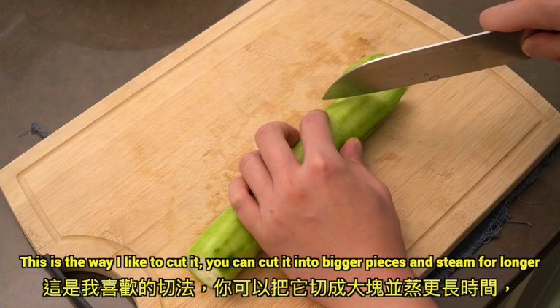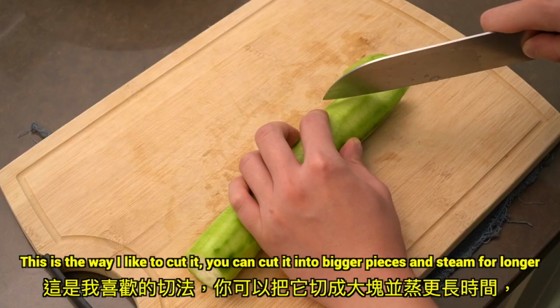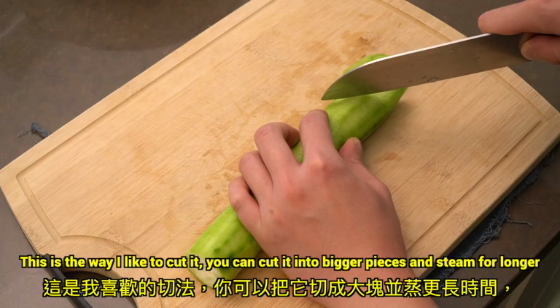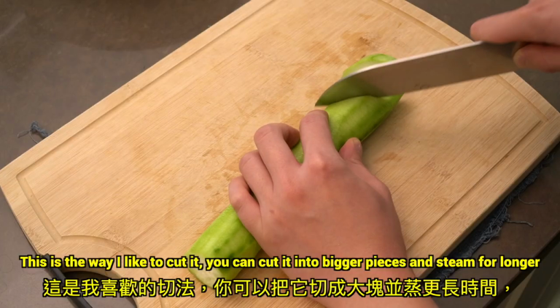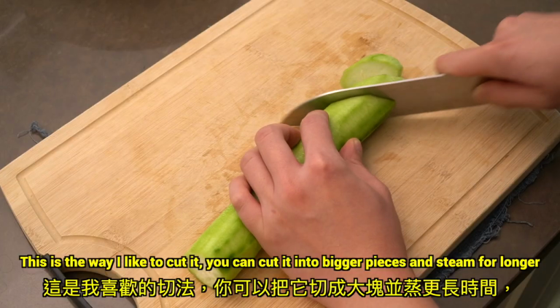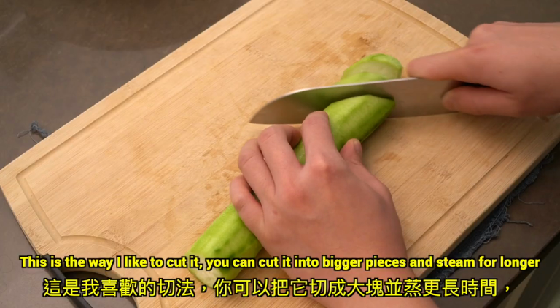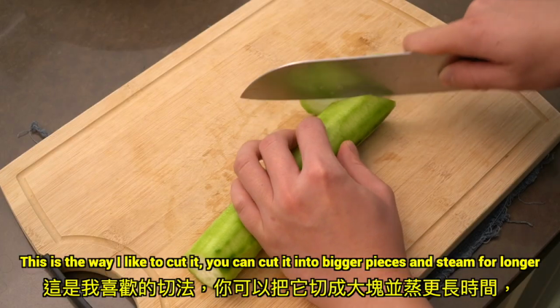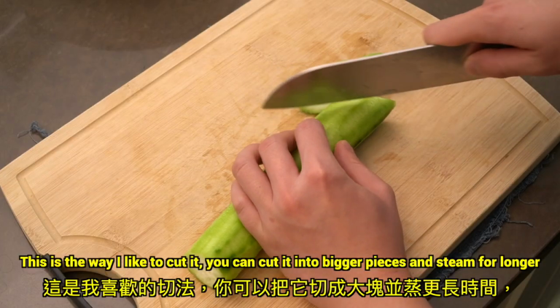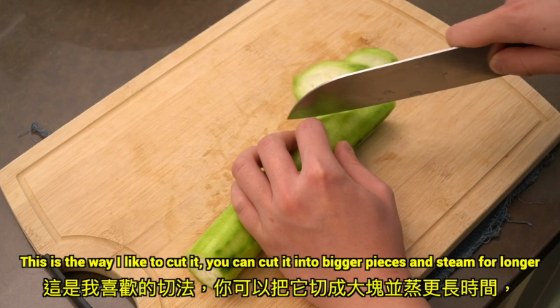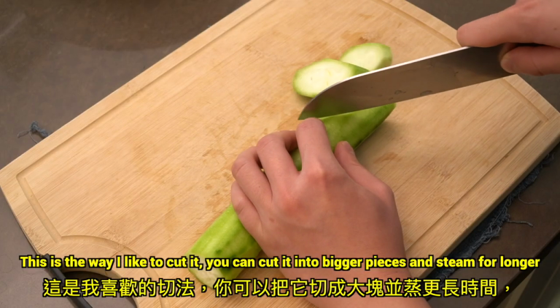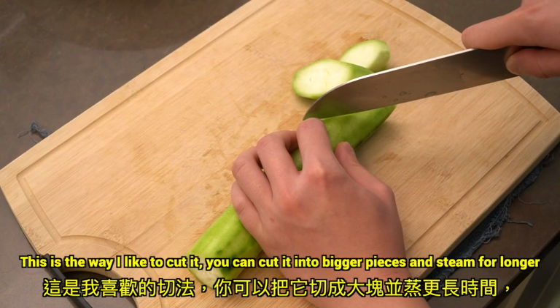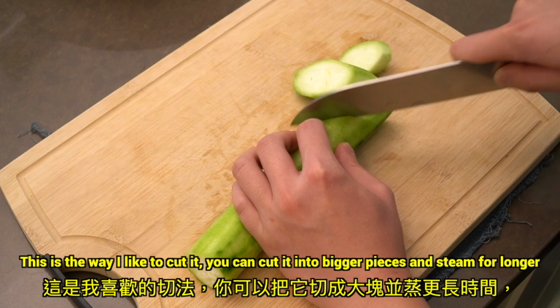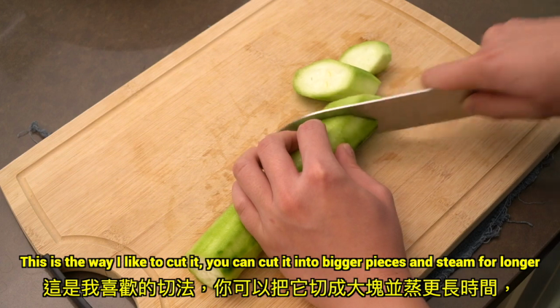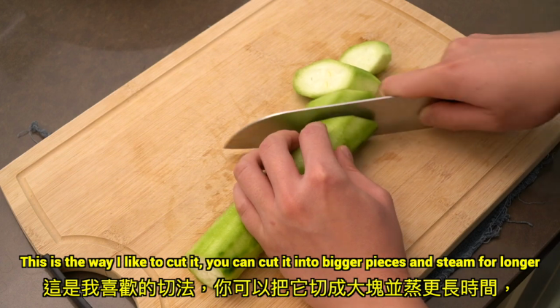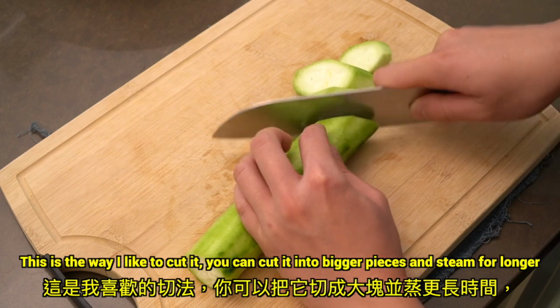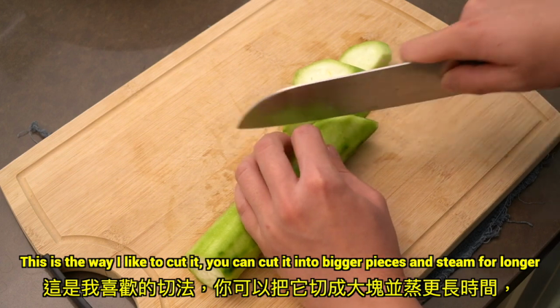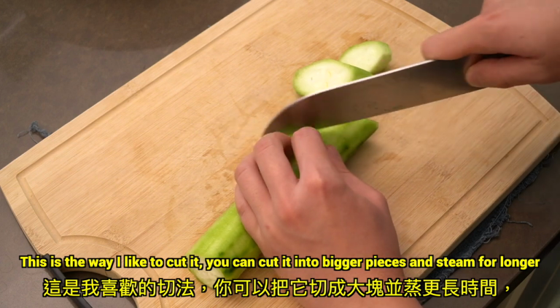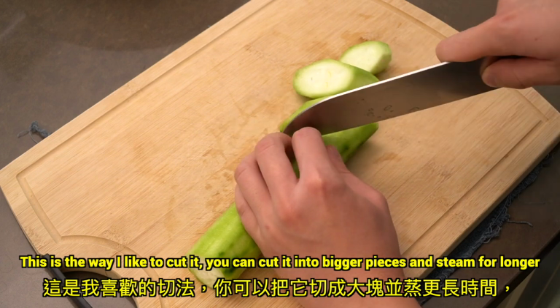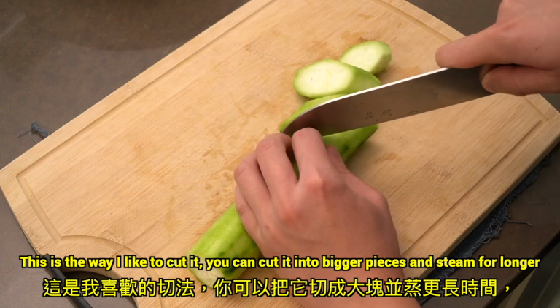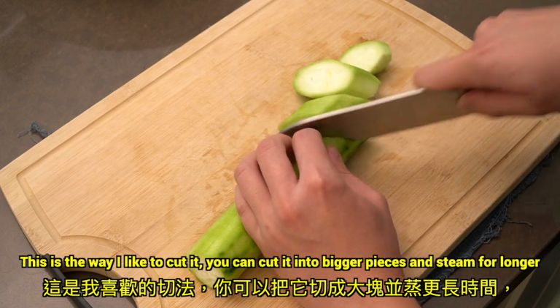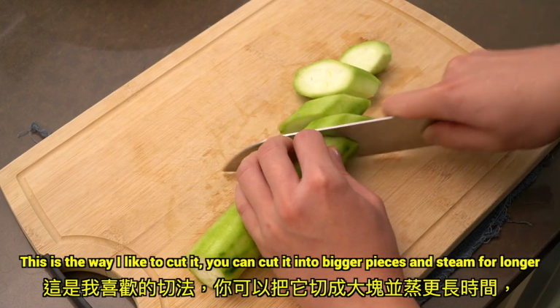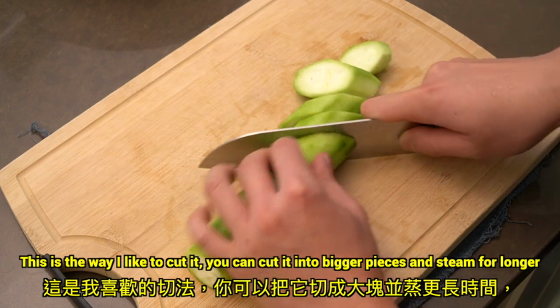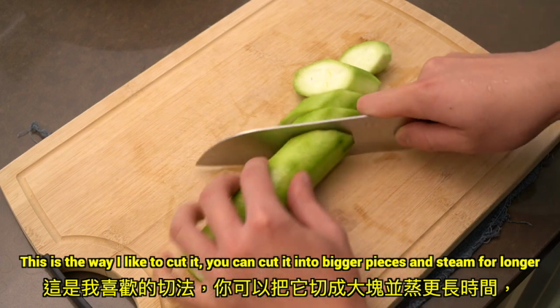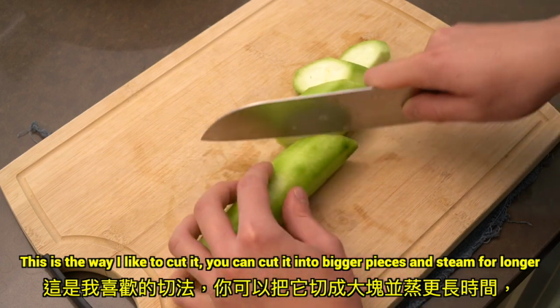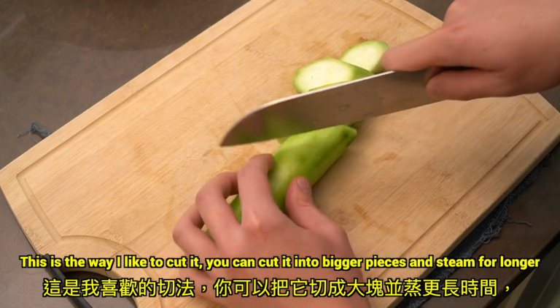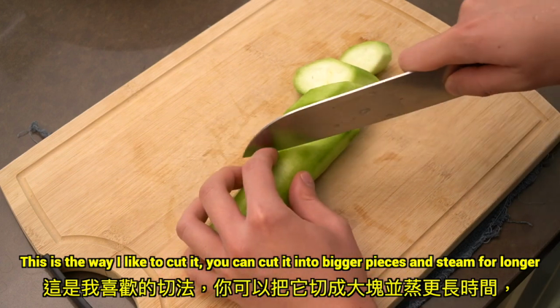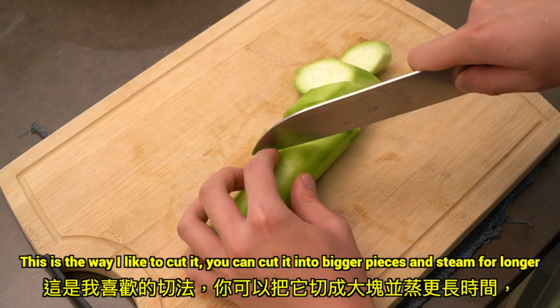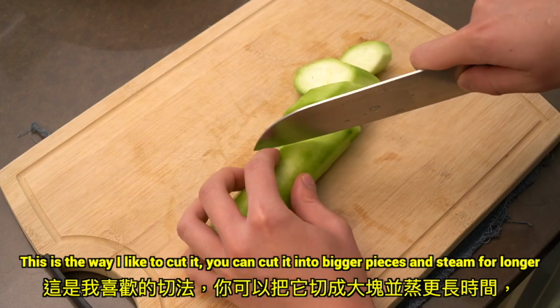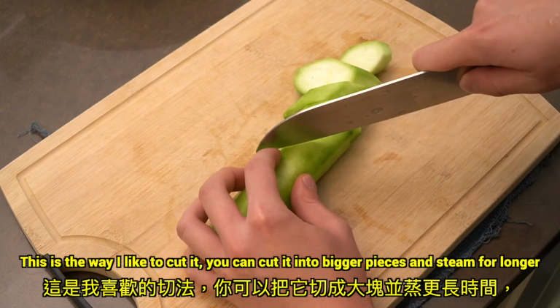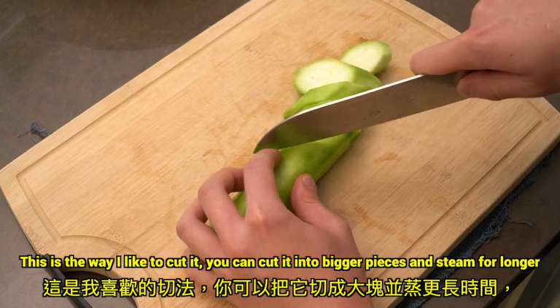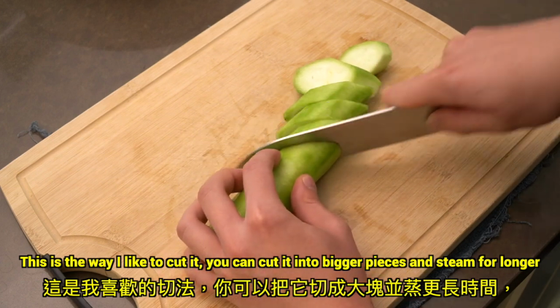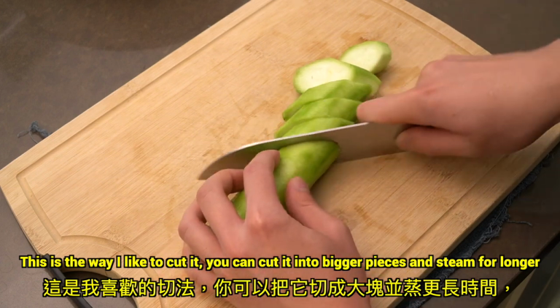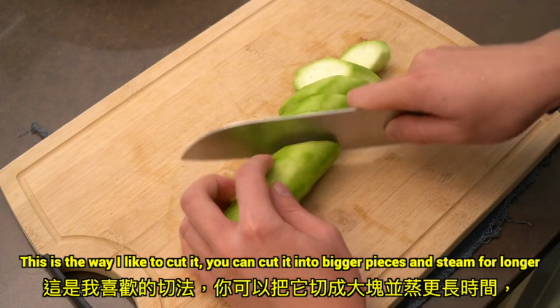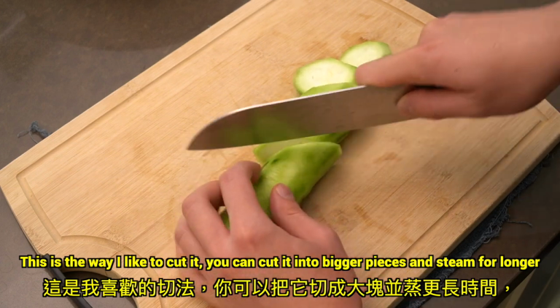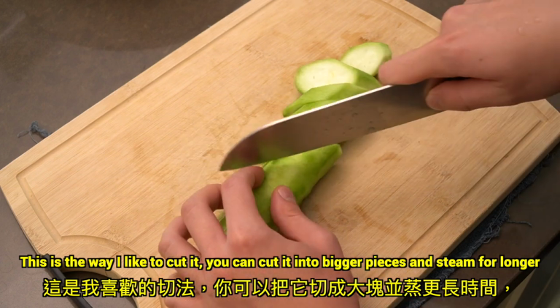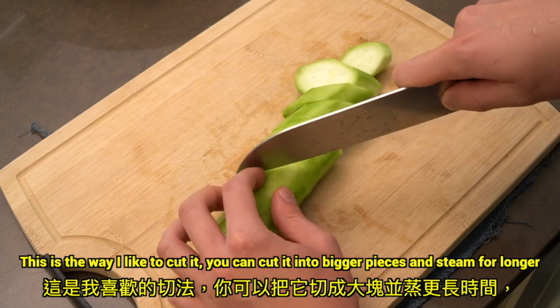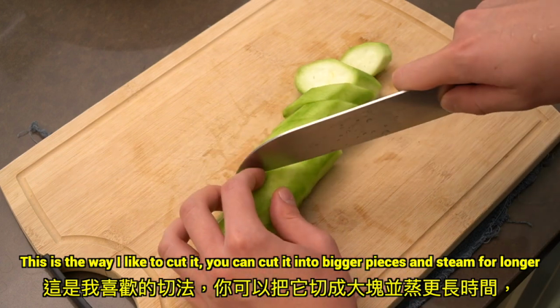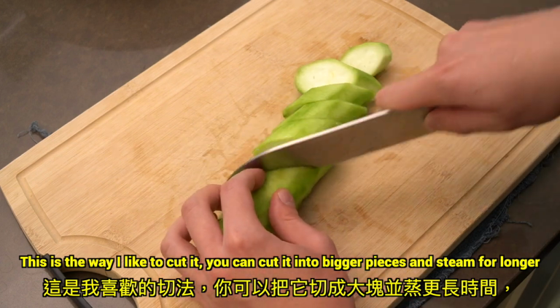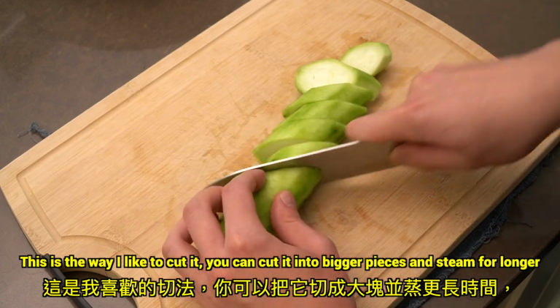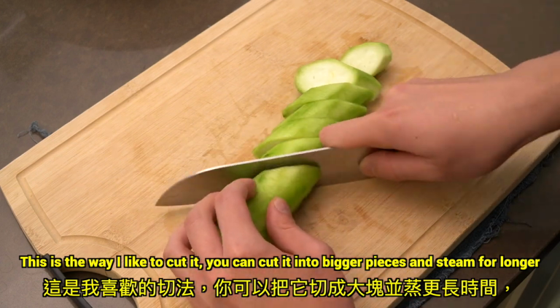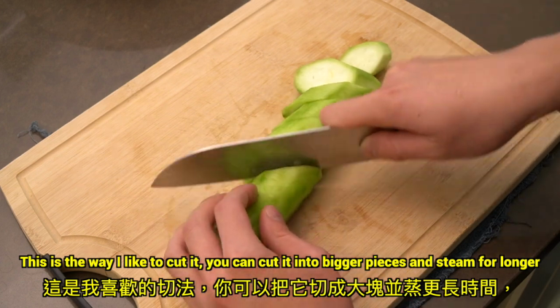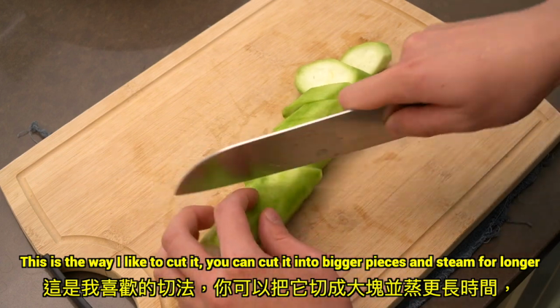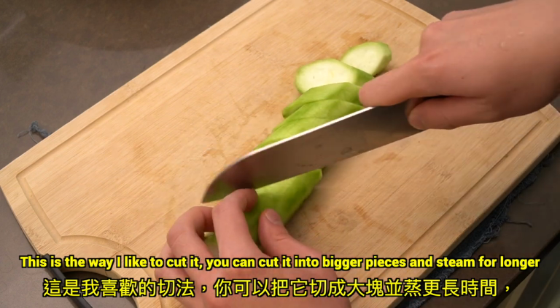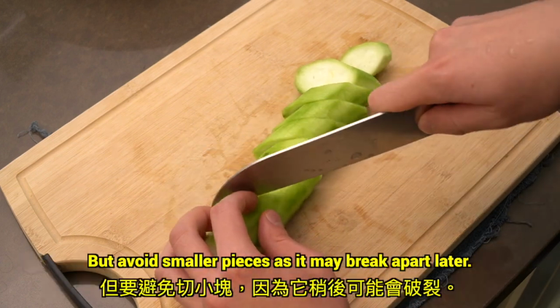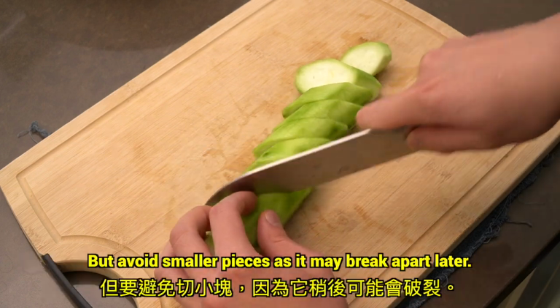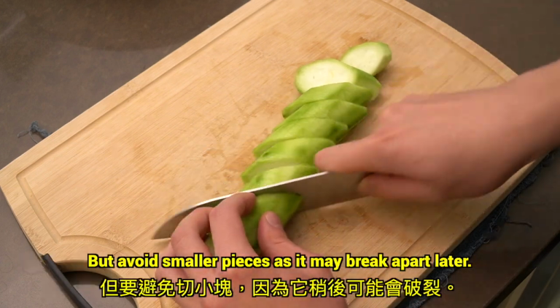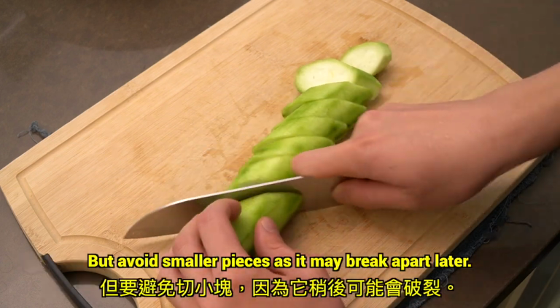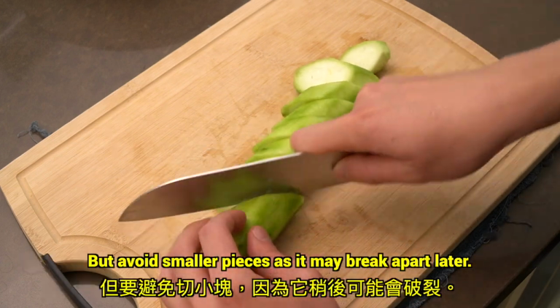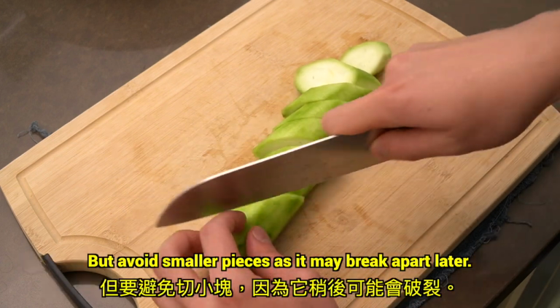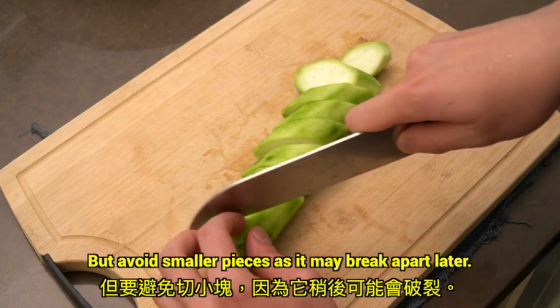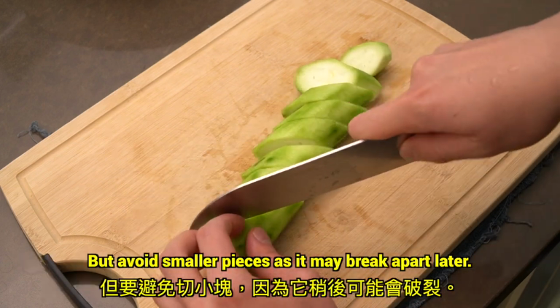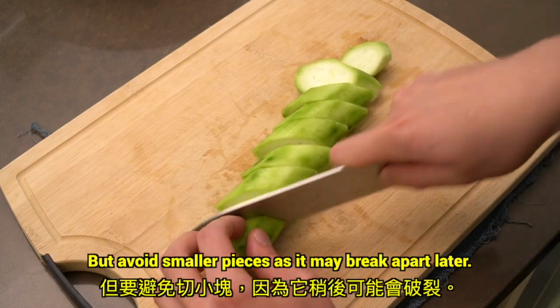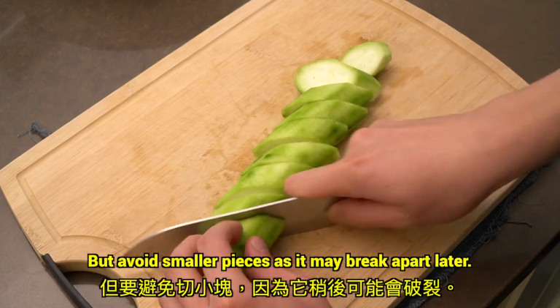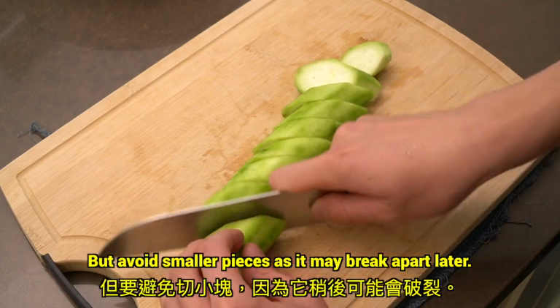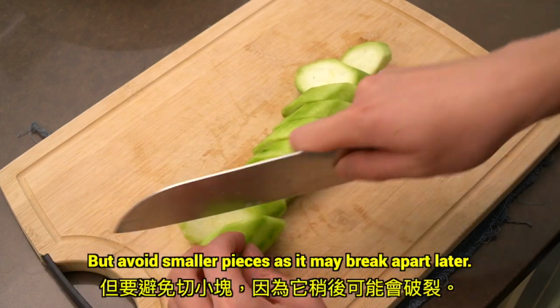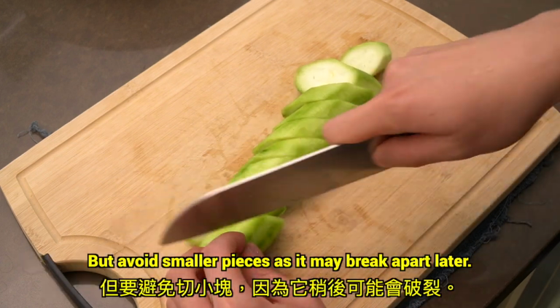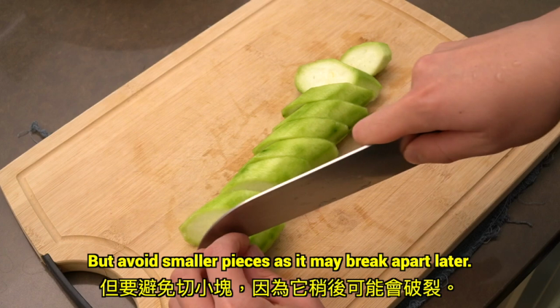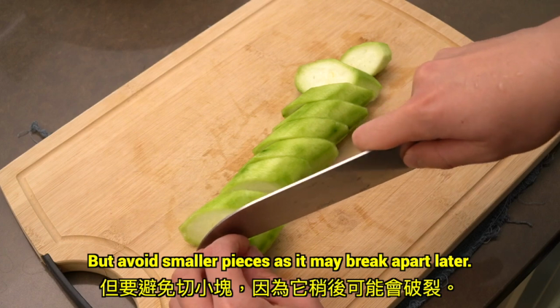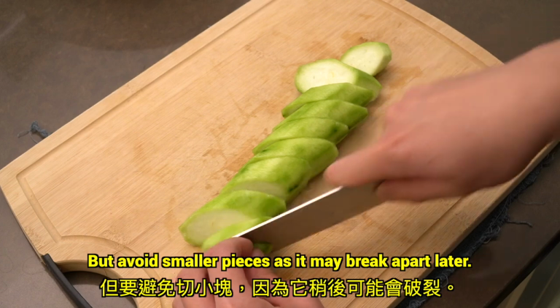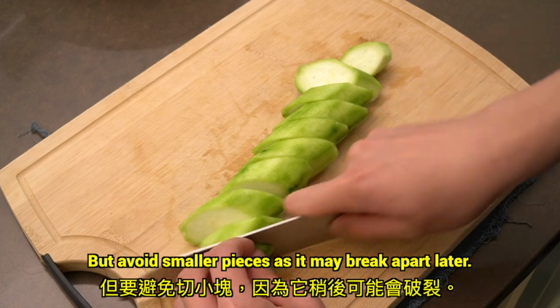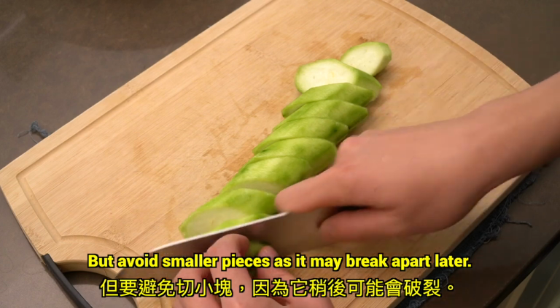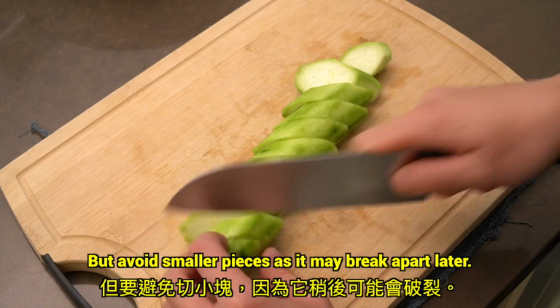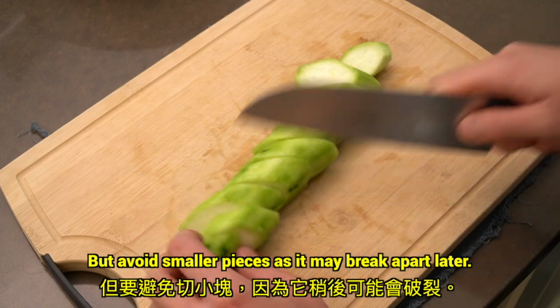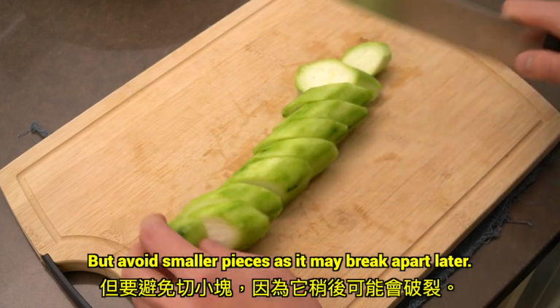This is the way I like to cut it. You can cut it into bigger pieces and steam for longer, but avoid smaller pieces as it may break apart later.